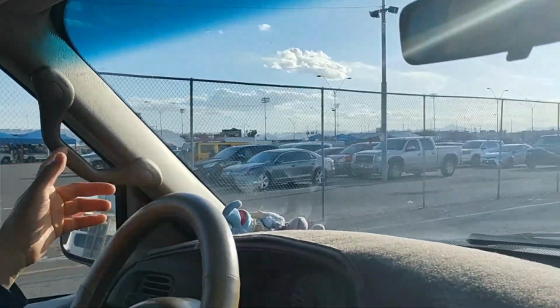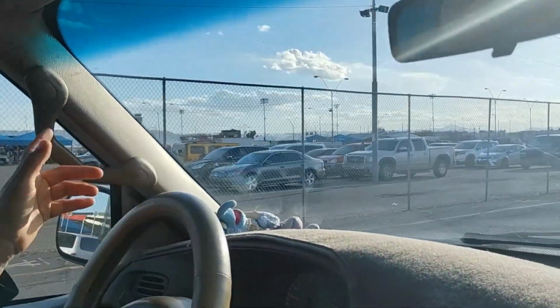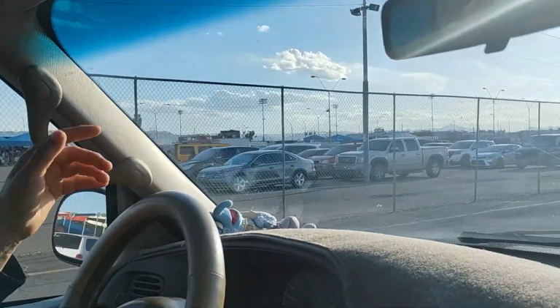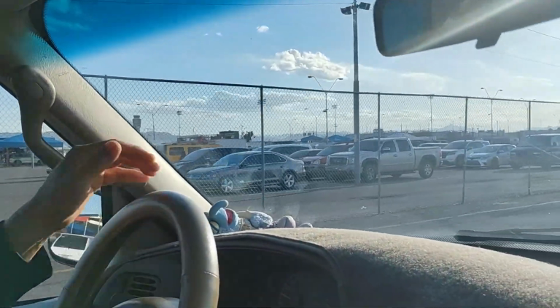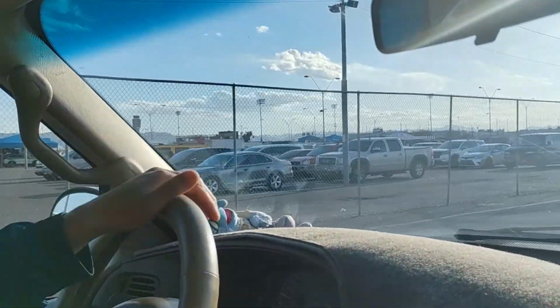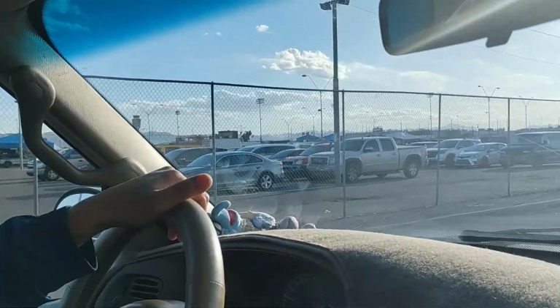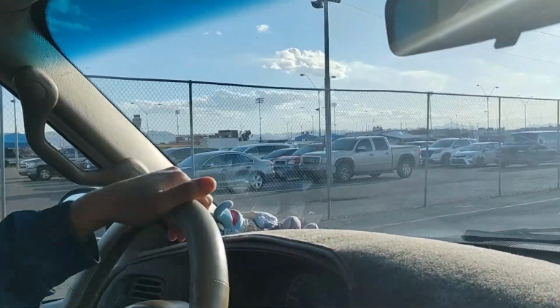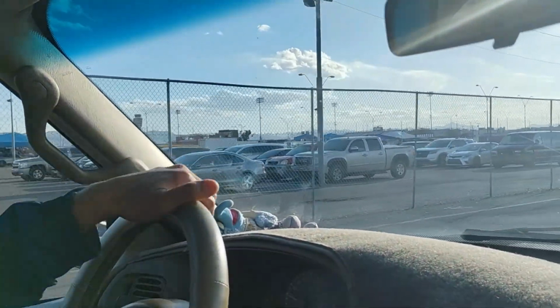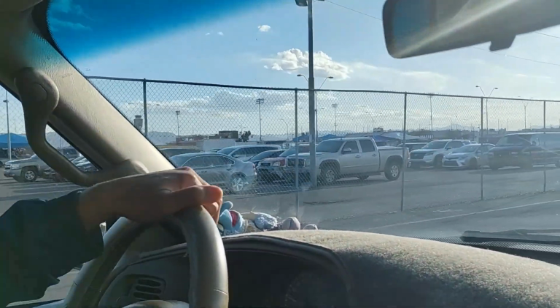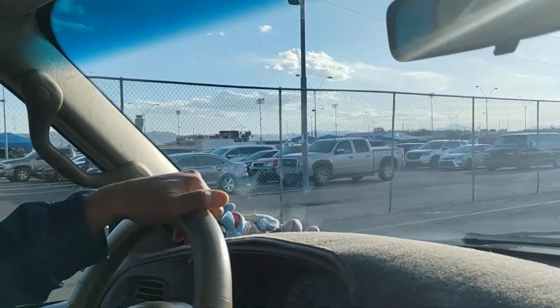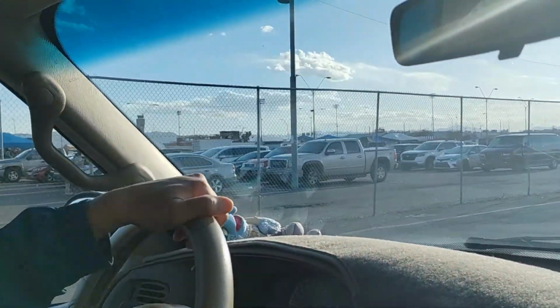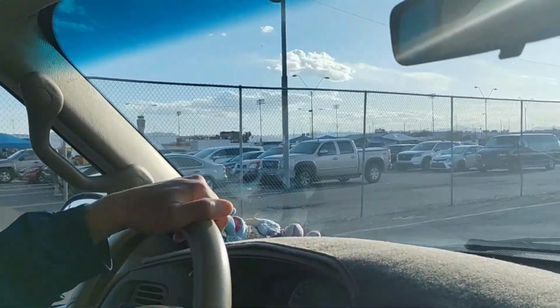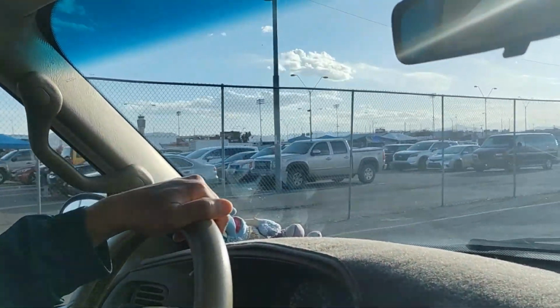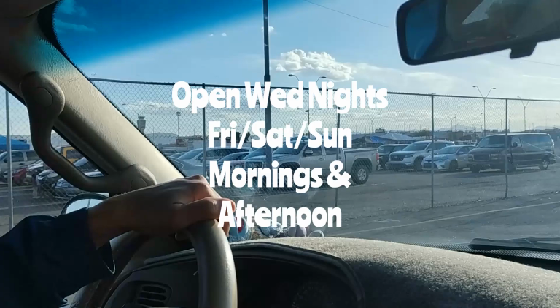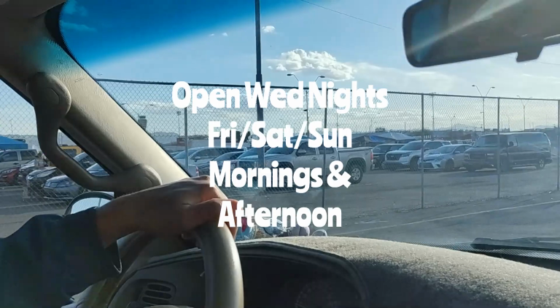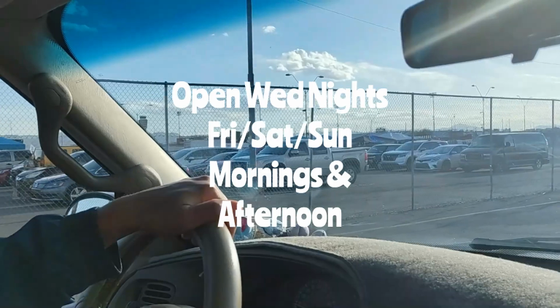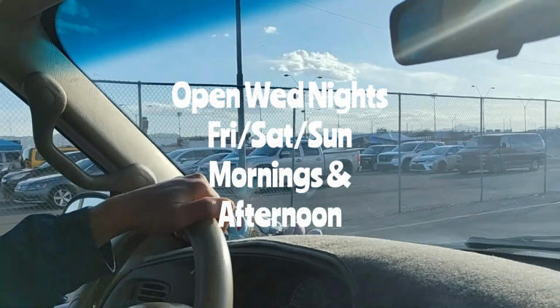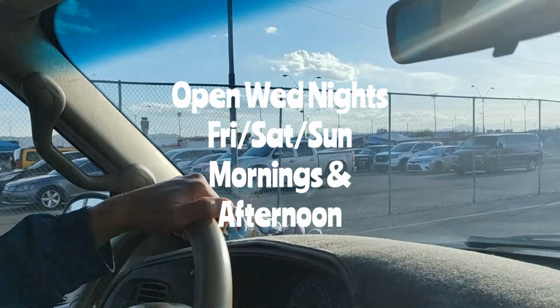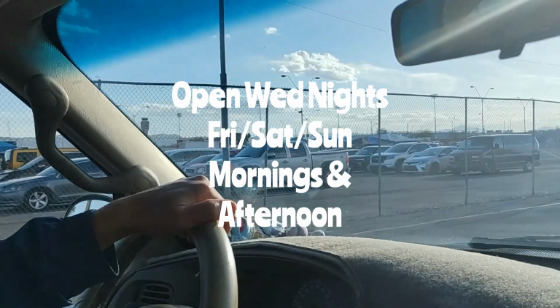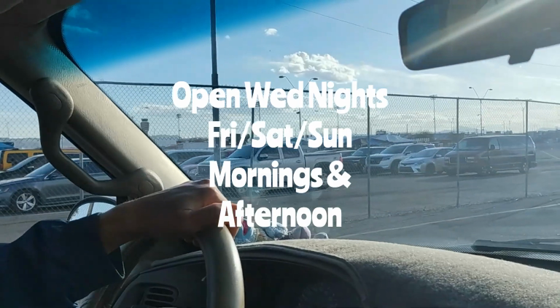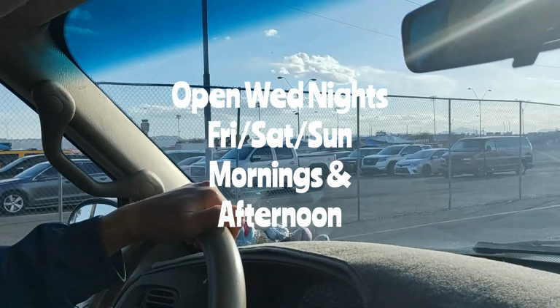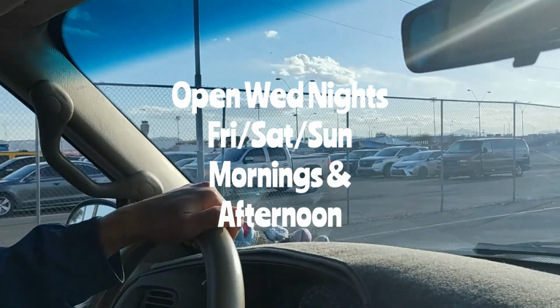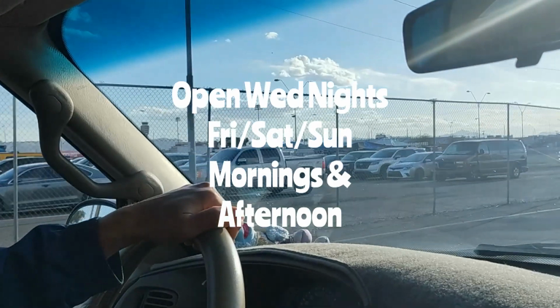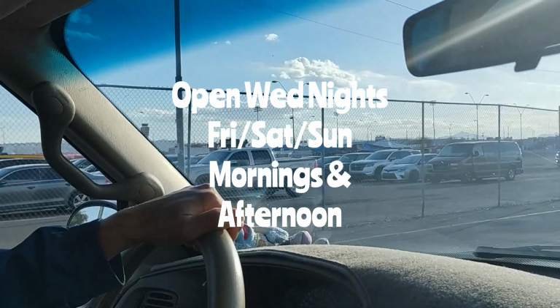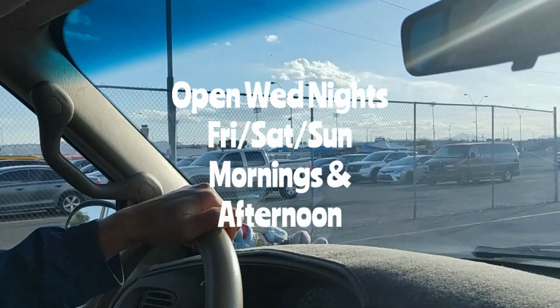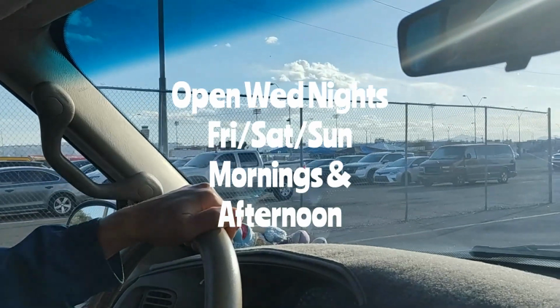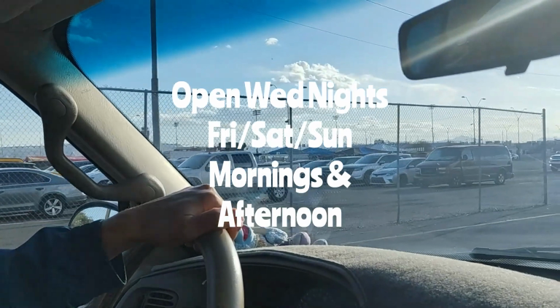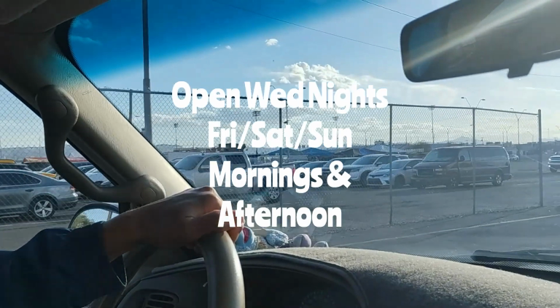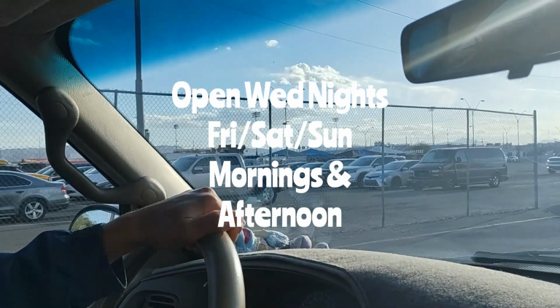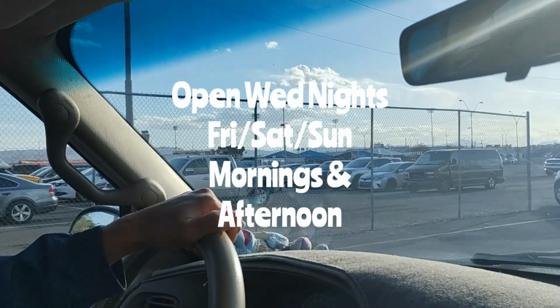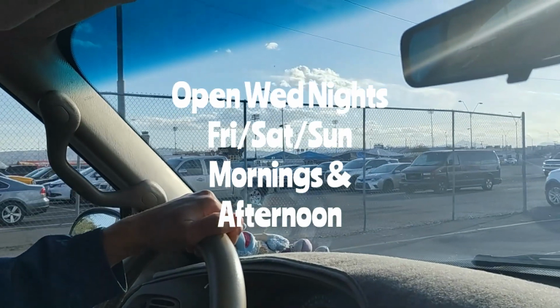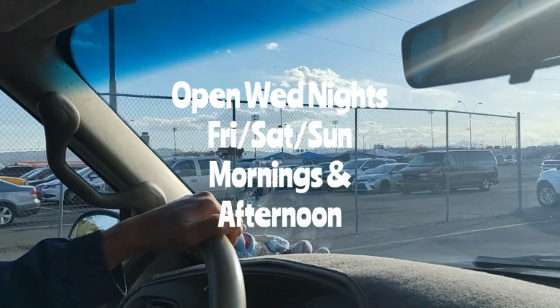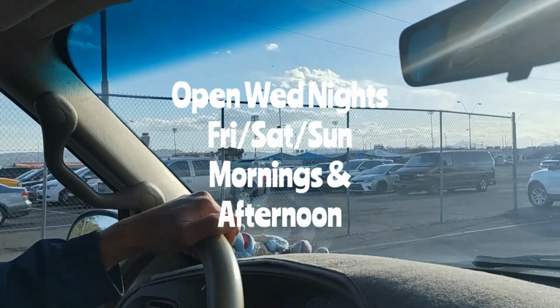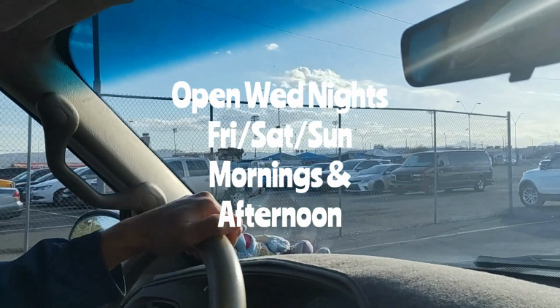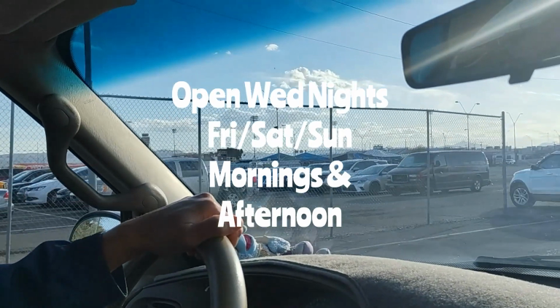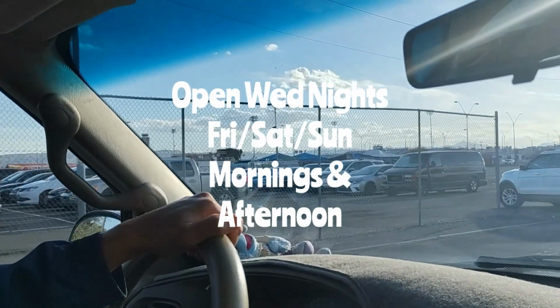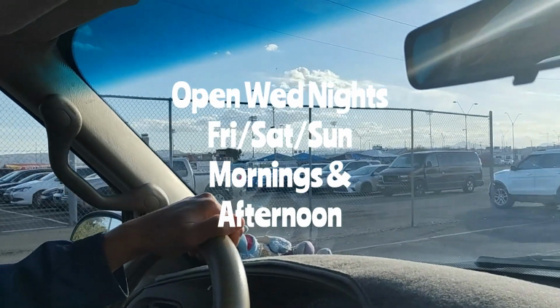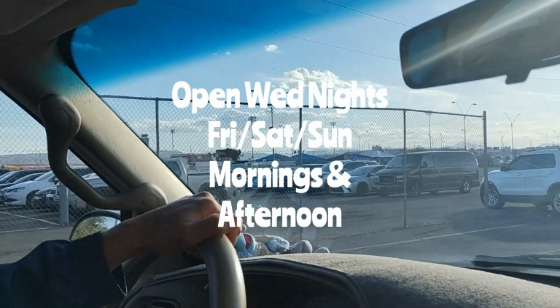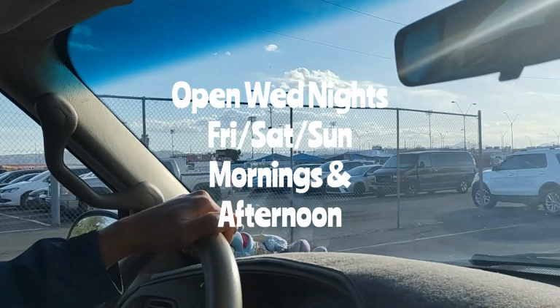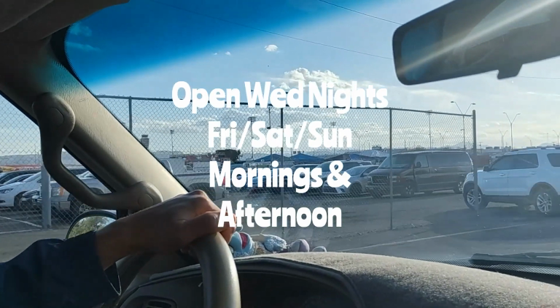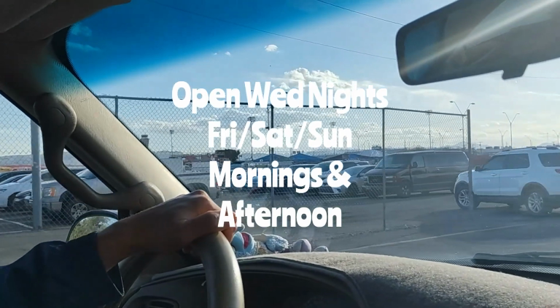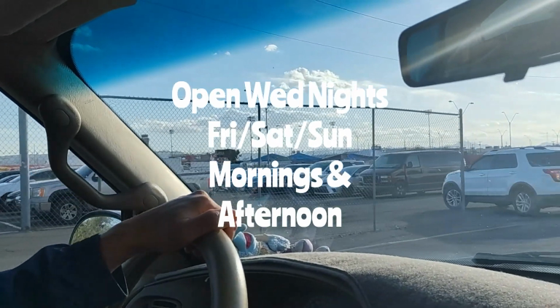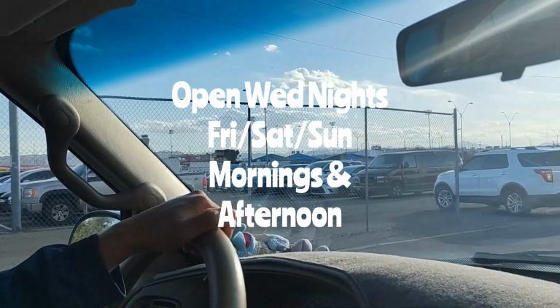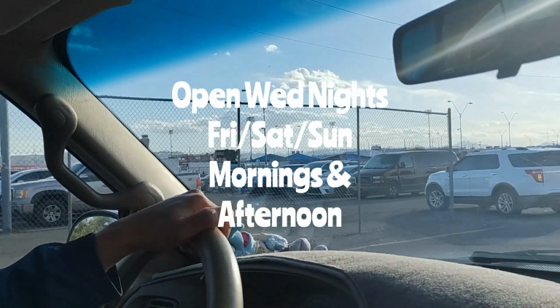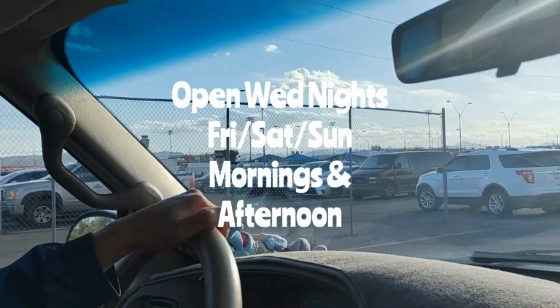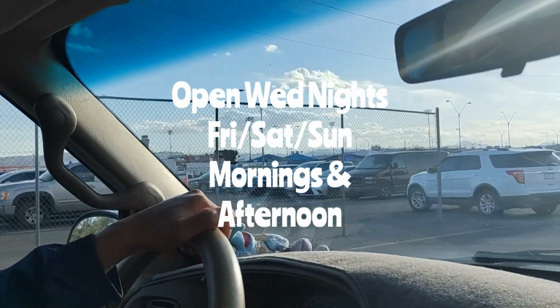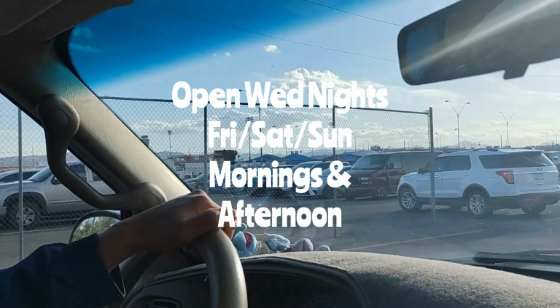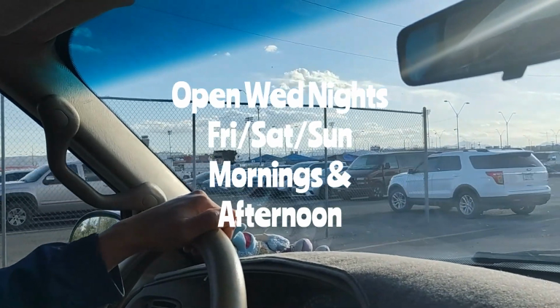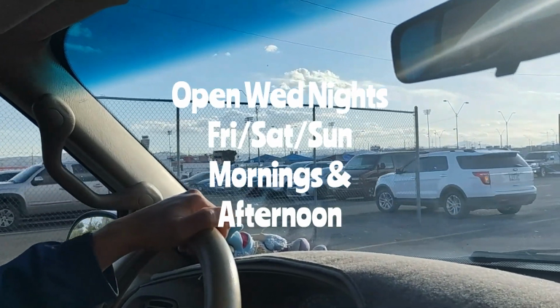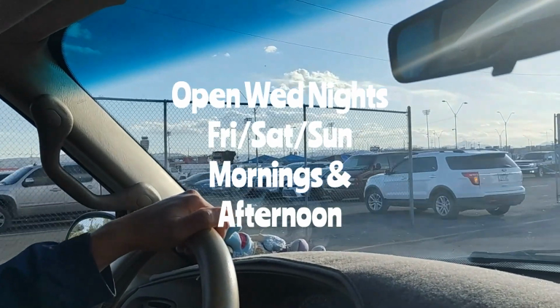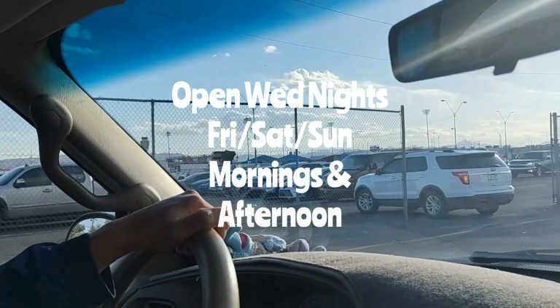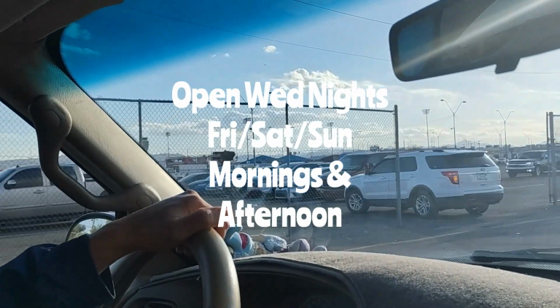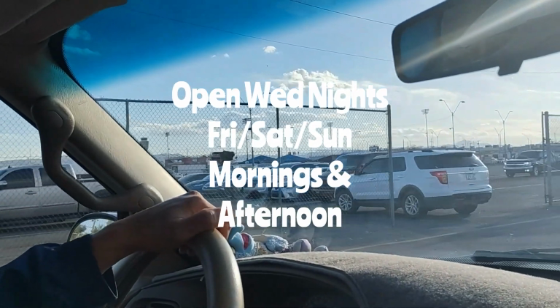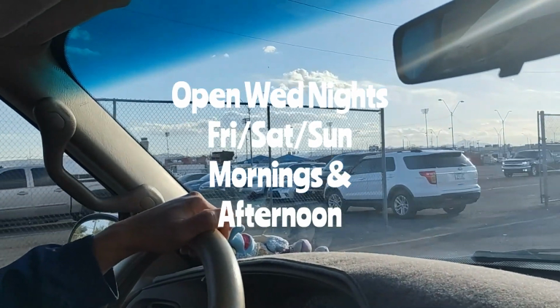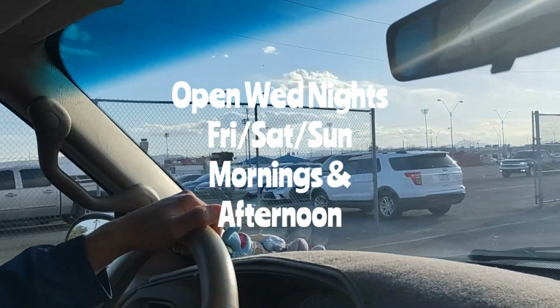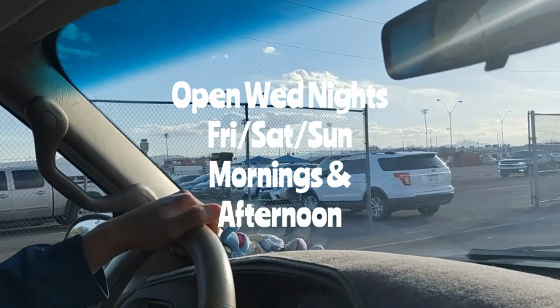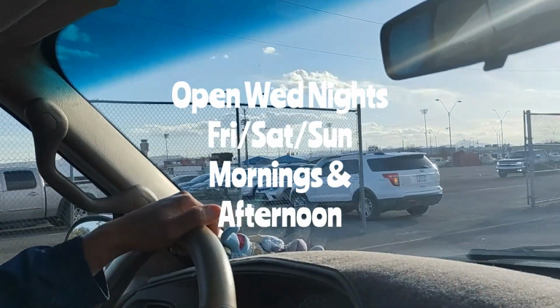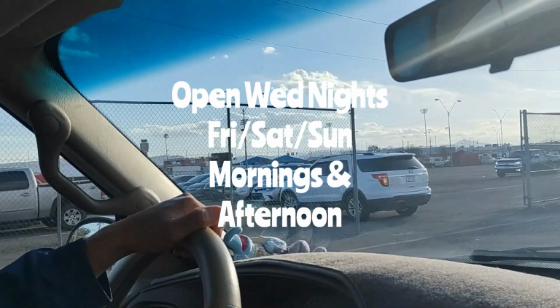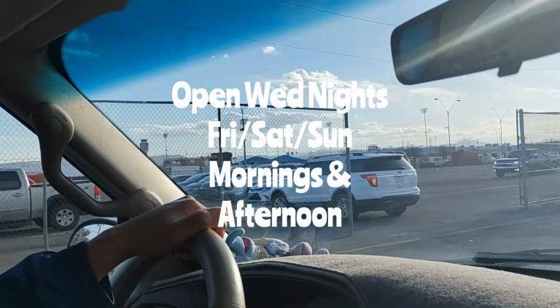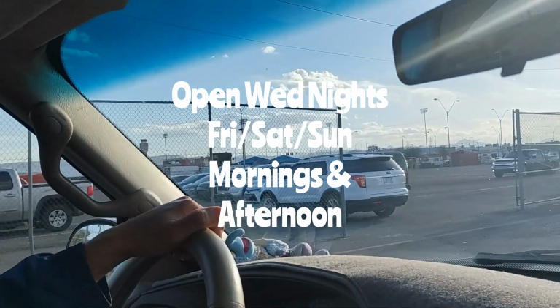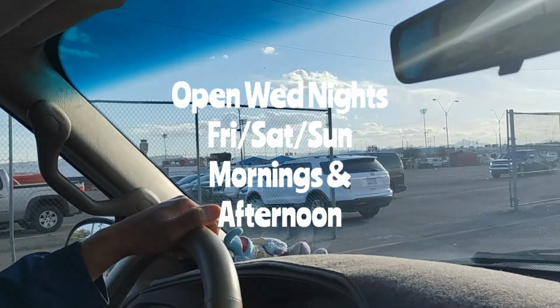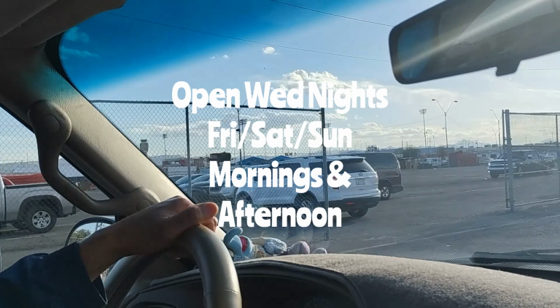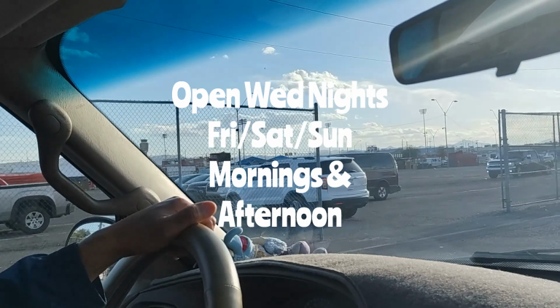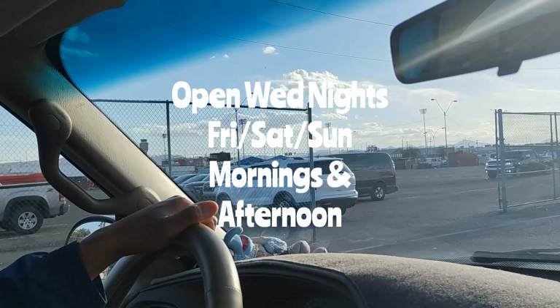They are open Wednesday evenings, and then they are also open Friday, Saturday, and Sunday mornings and afternoons.